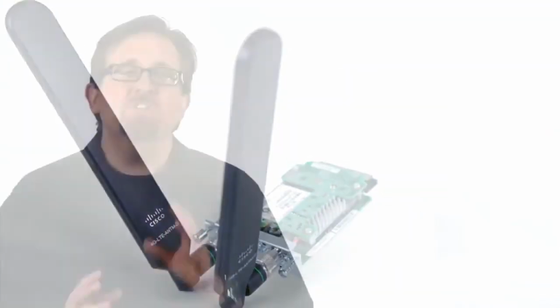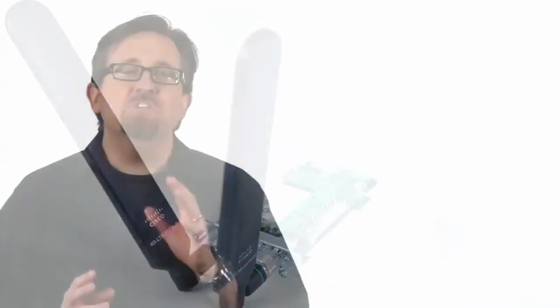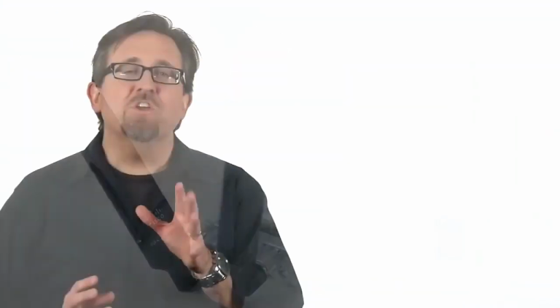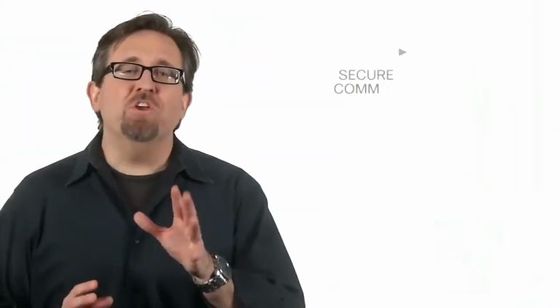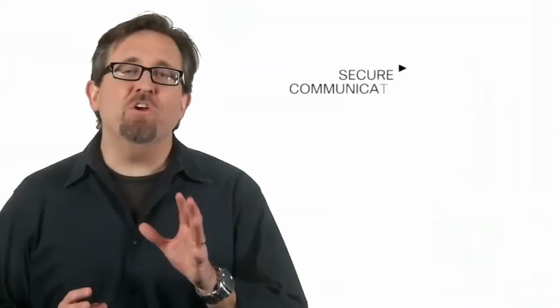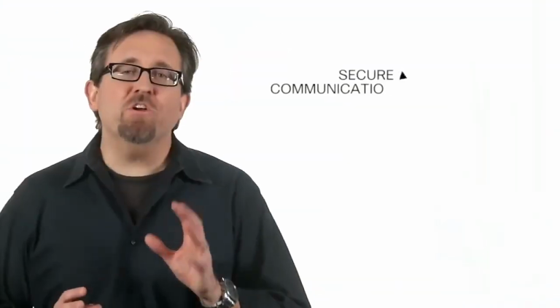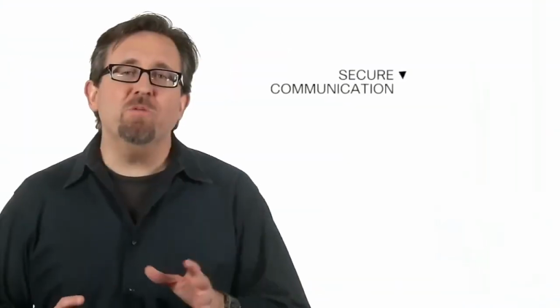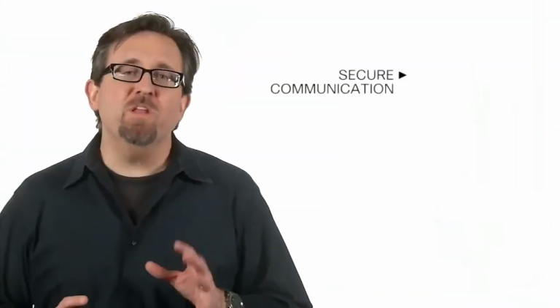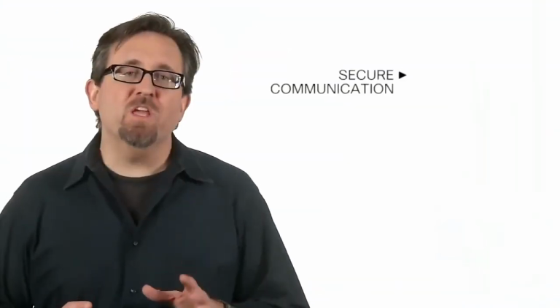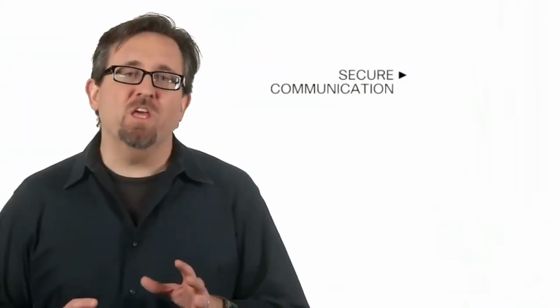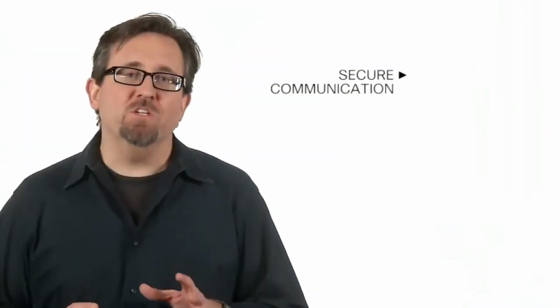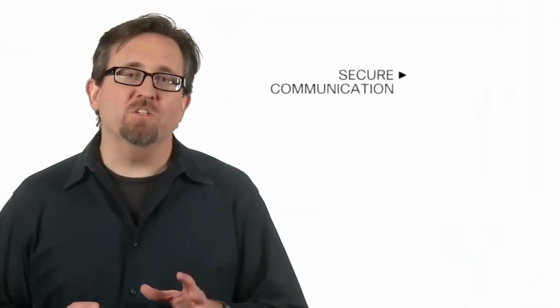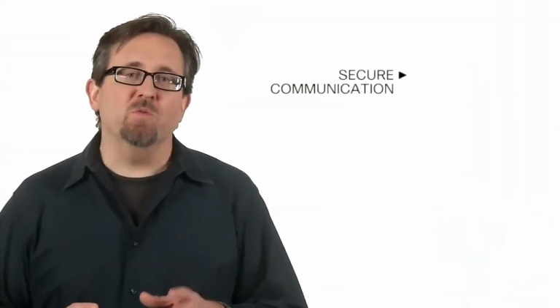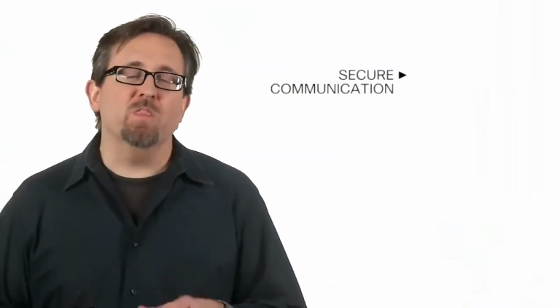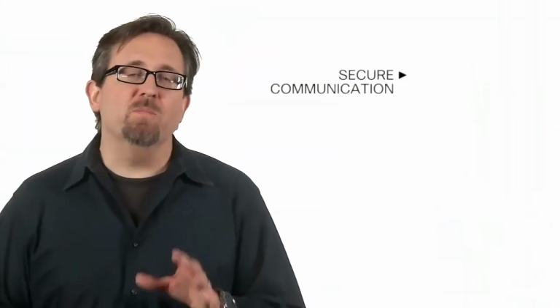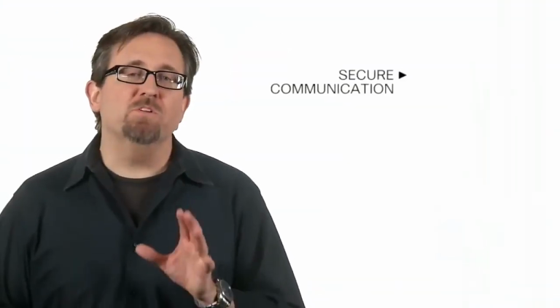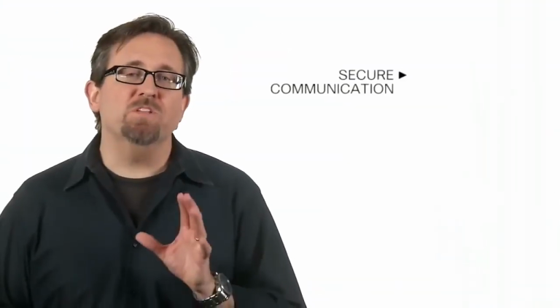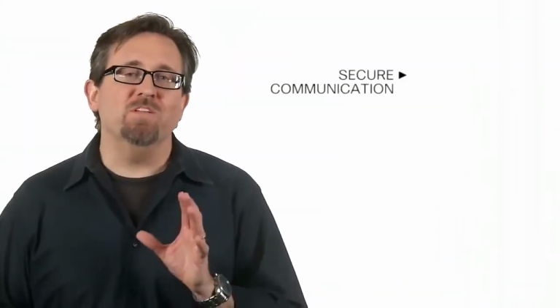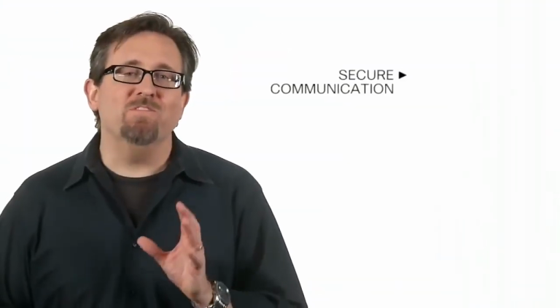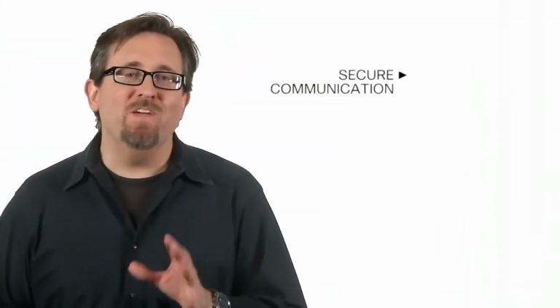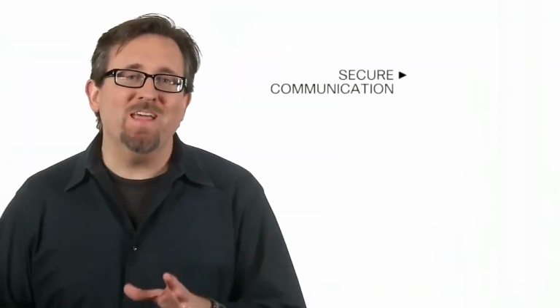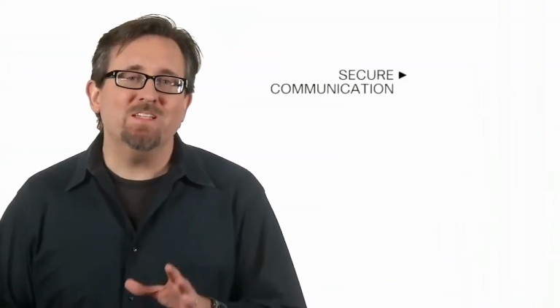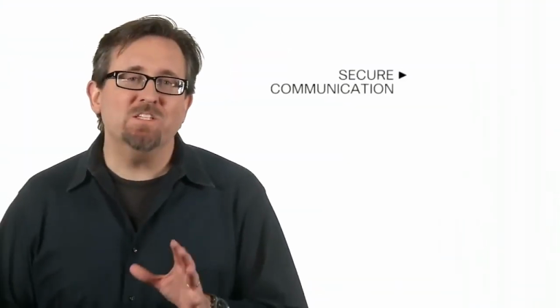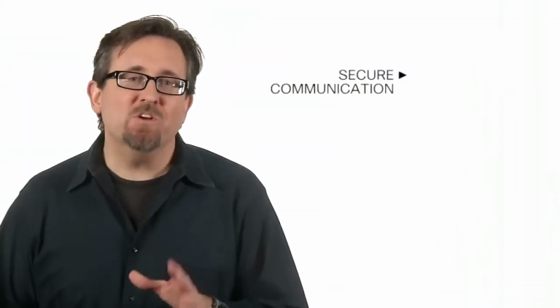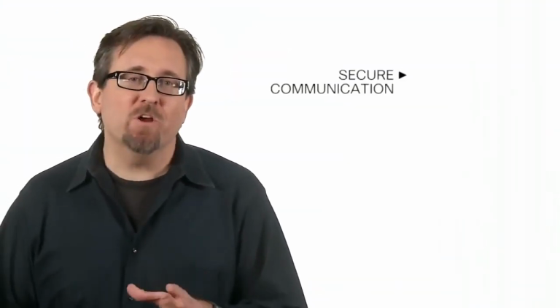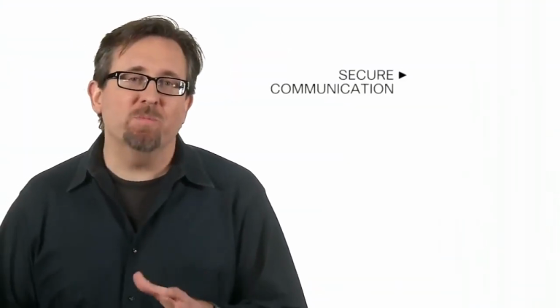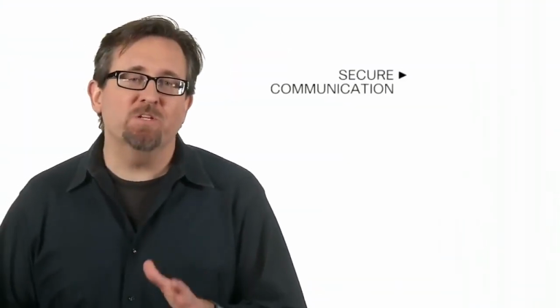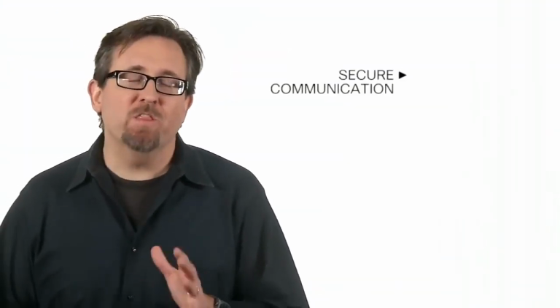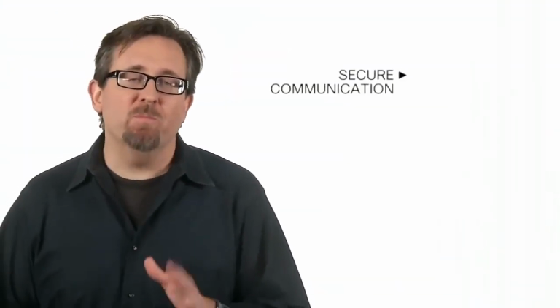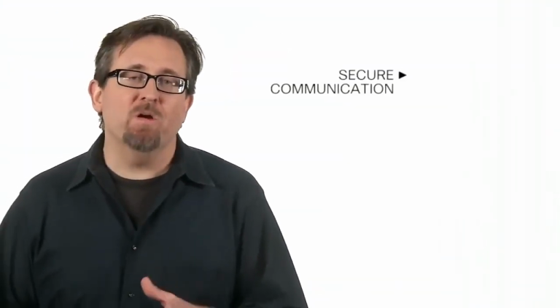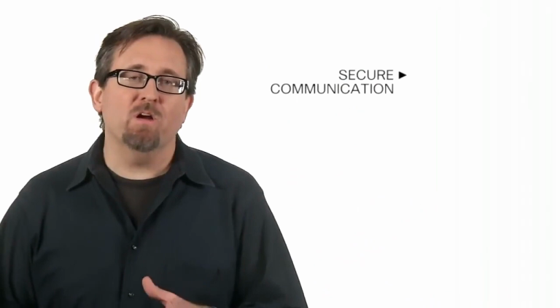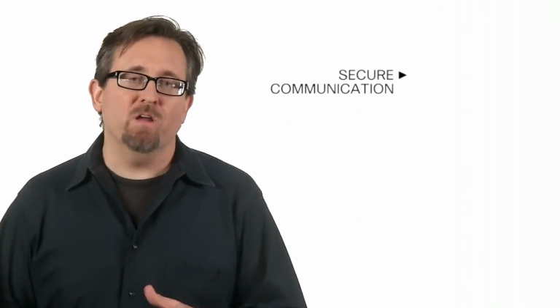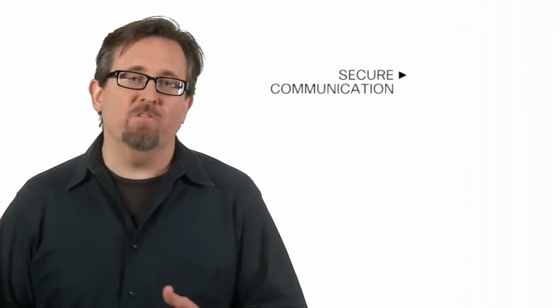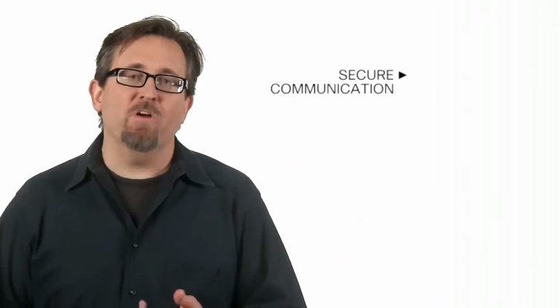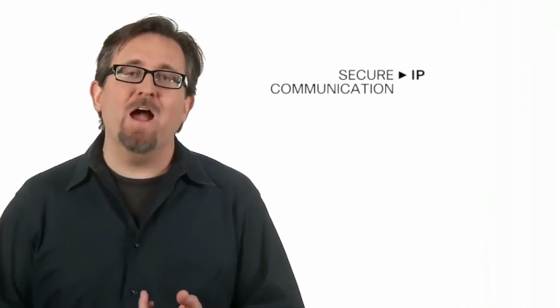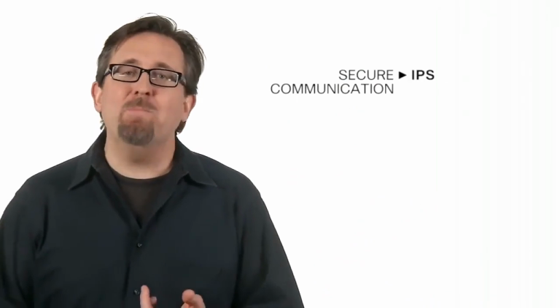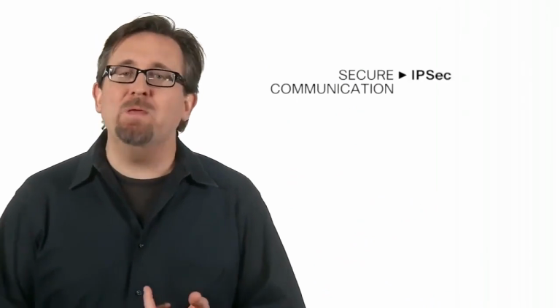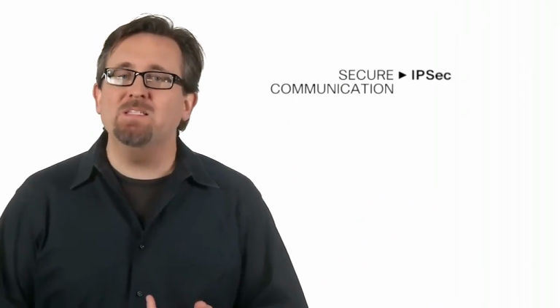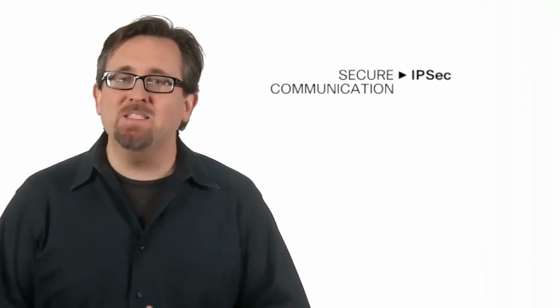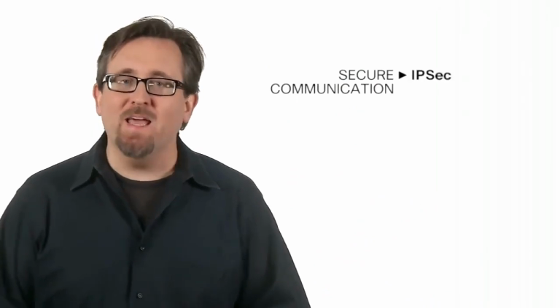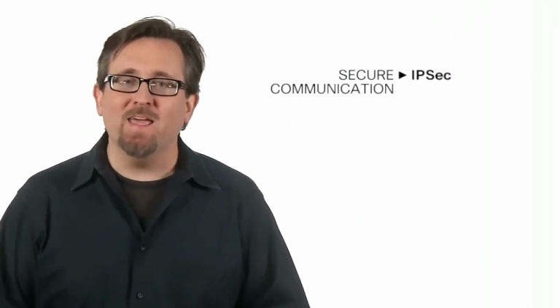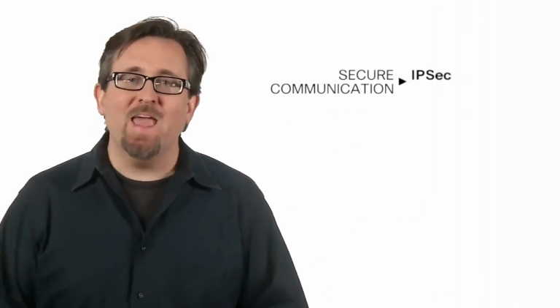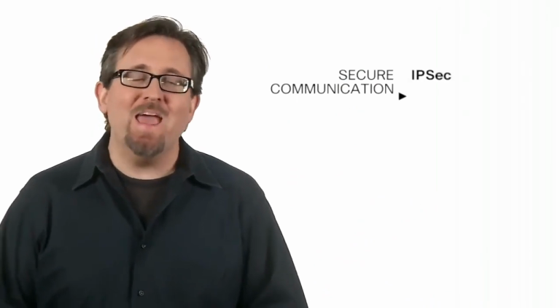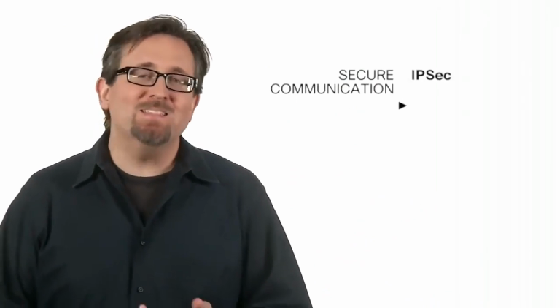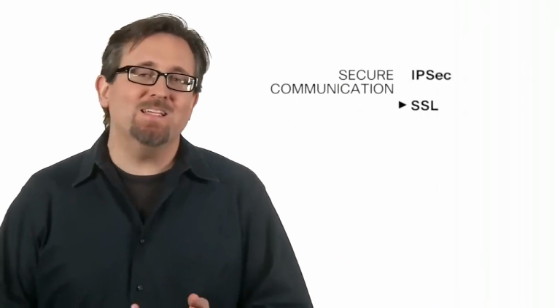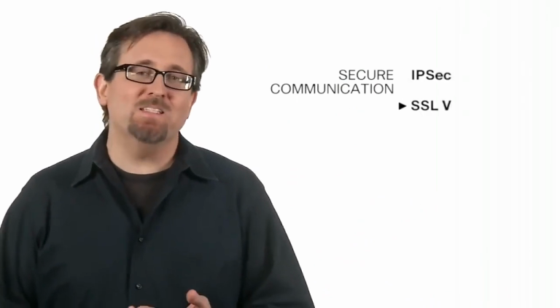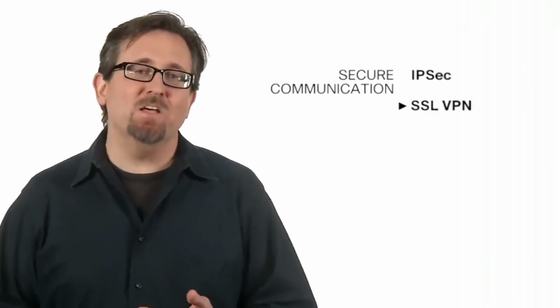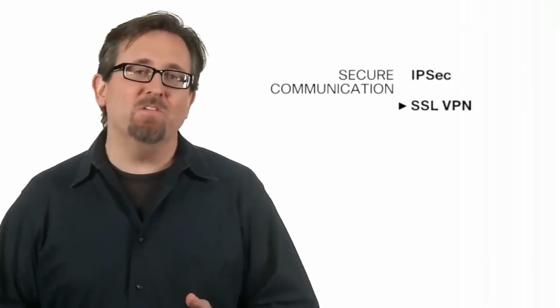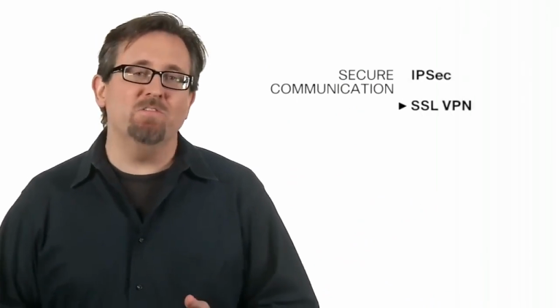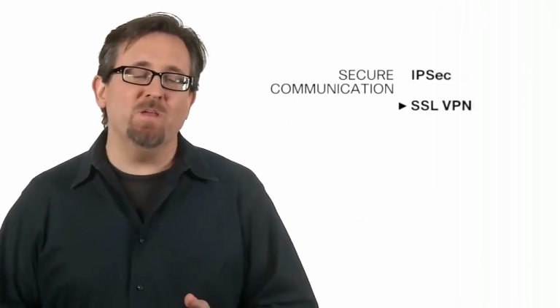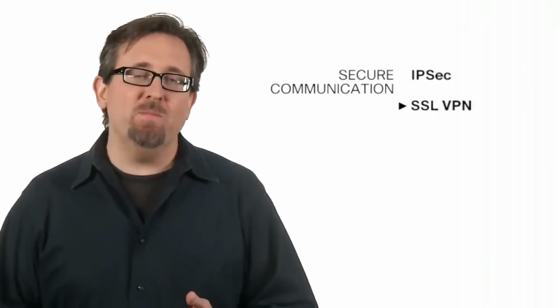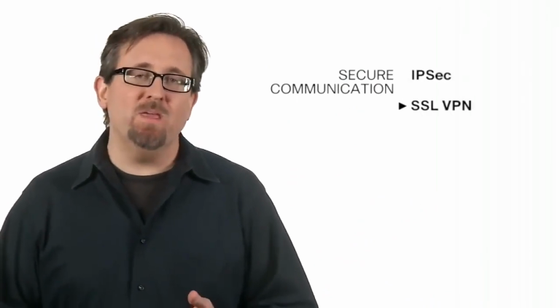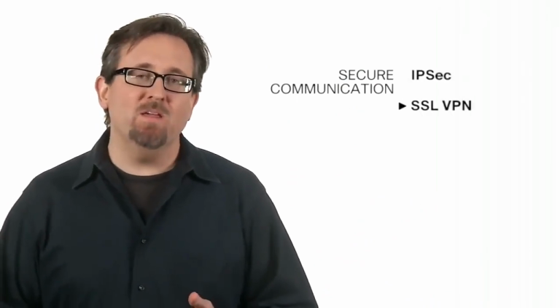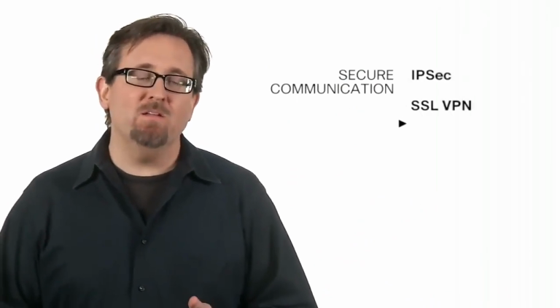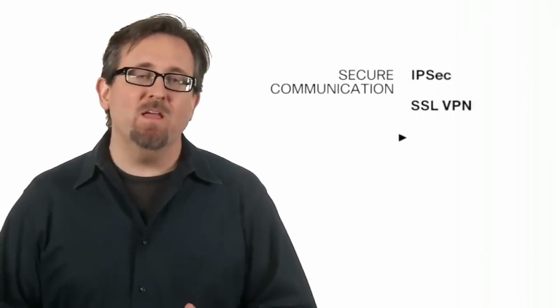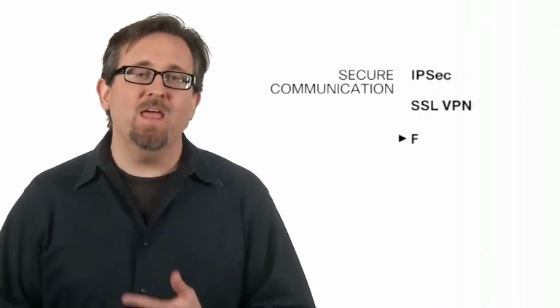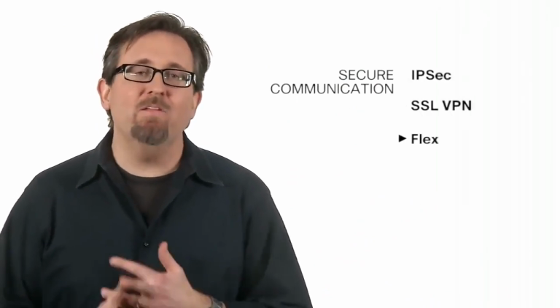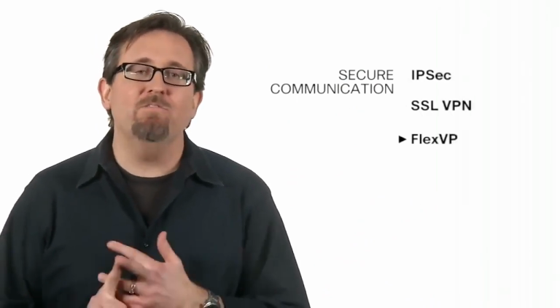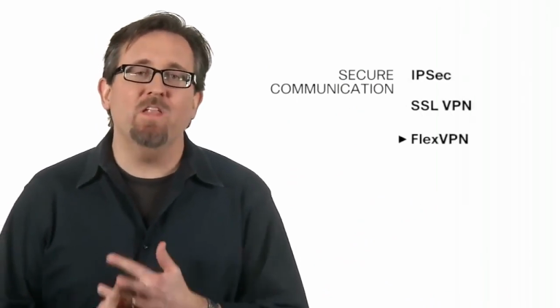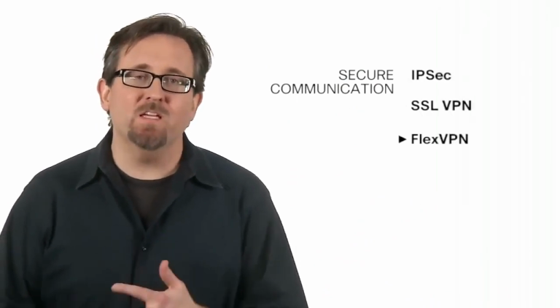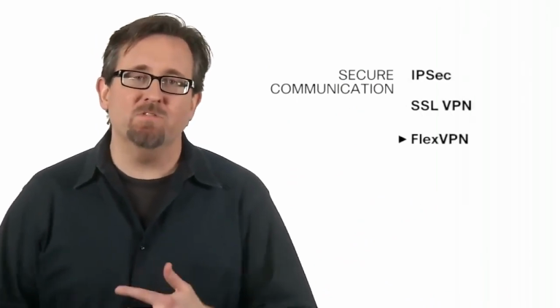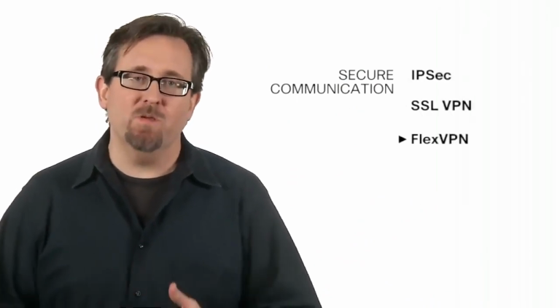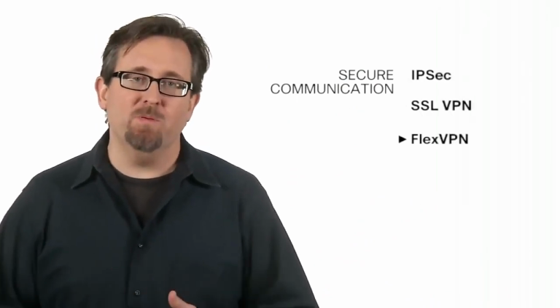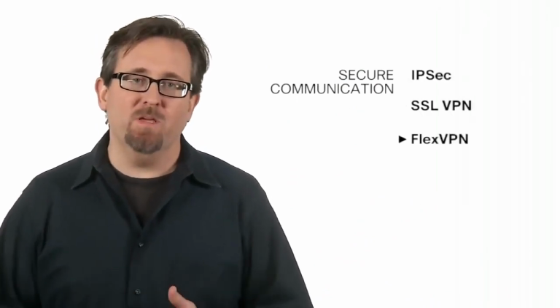Secure communication with the most advanced encryption in the market for IPsec, SSL VPN, and FlexVPN.